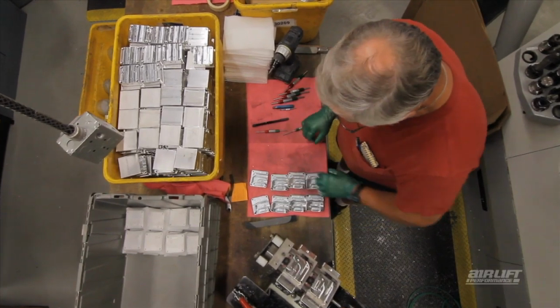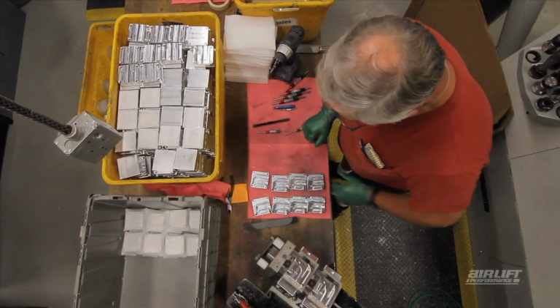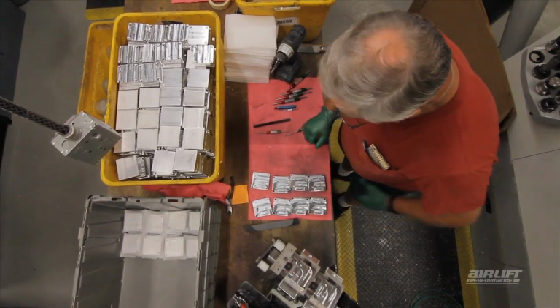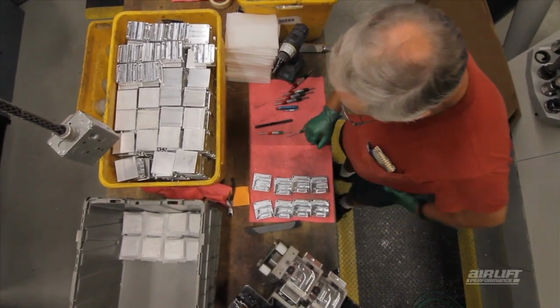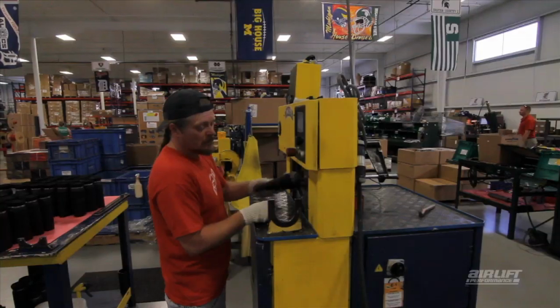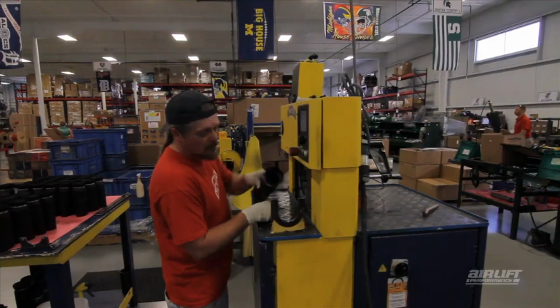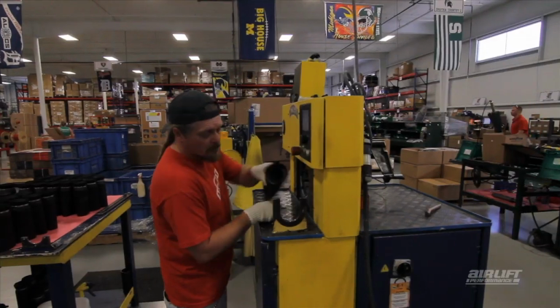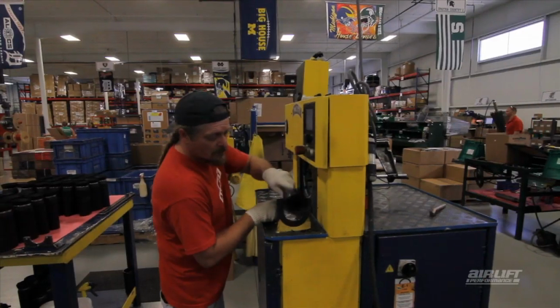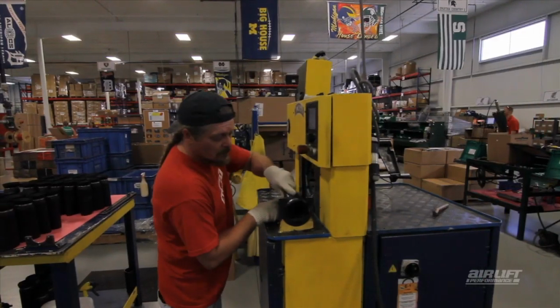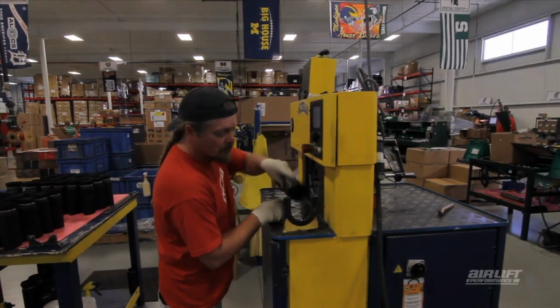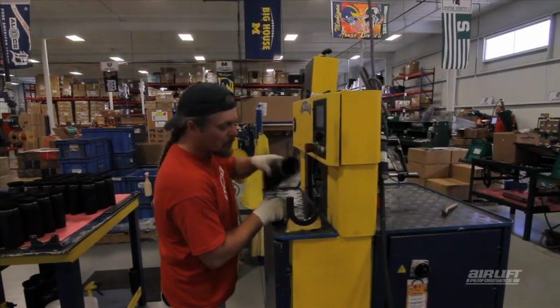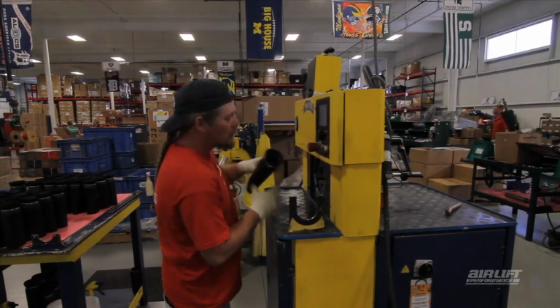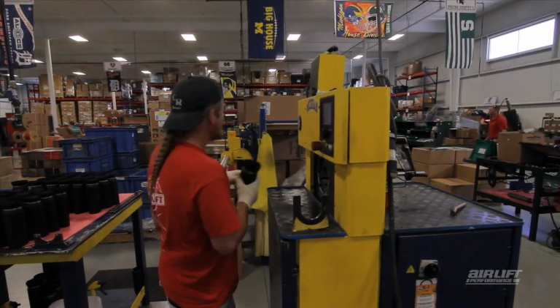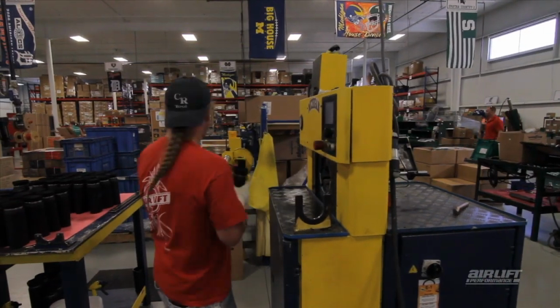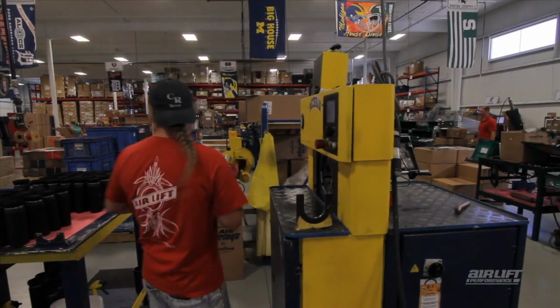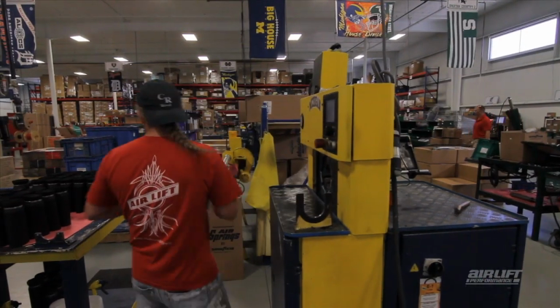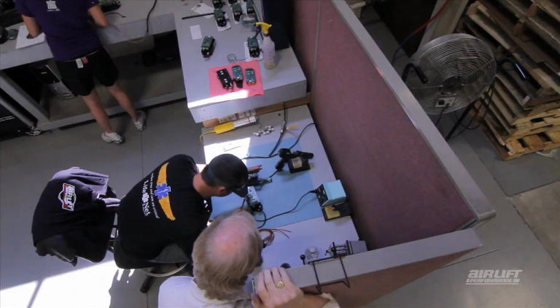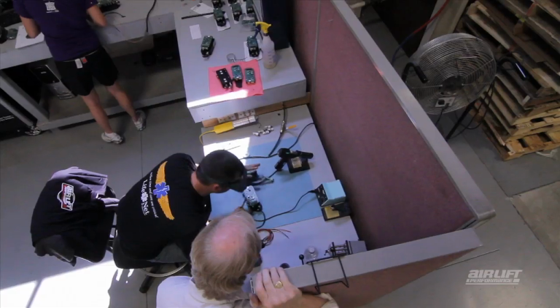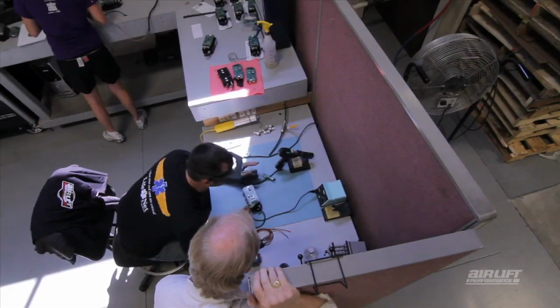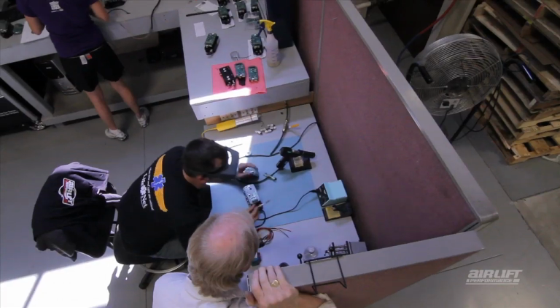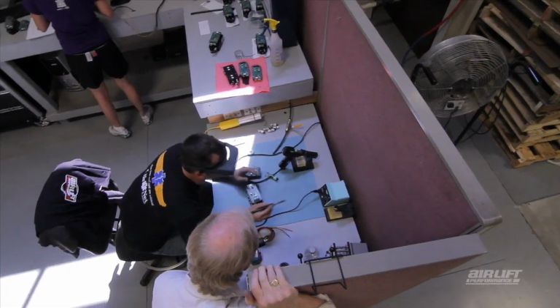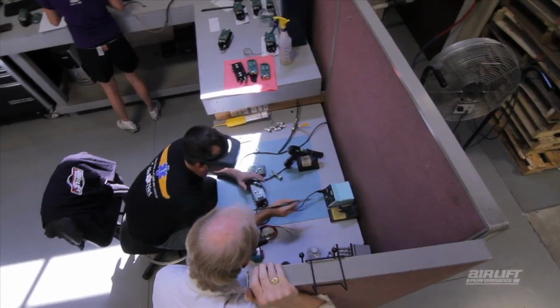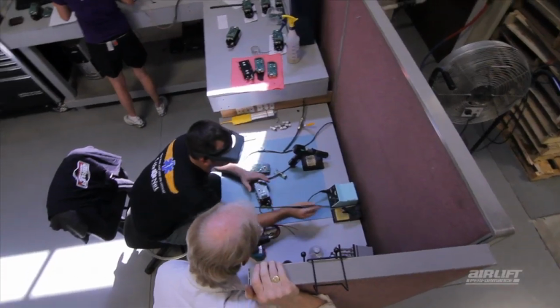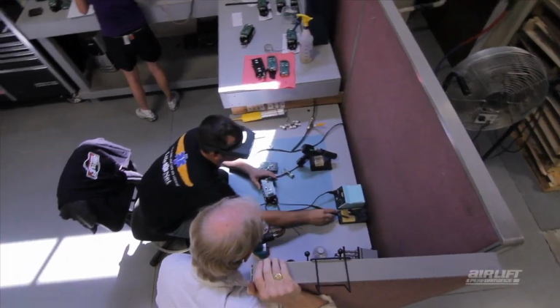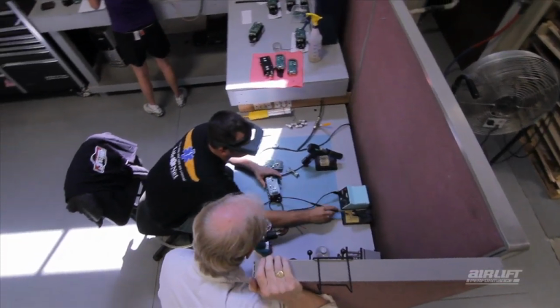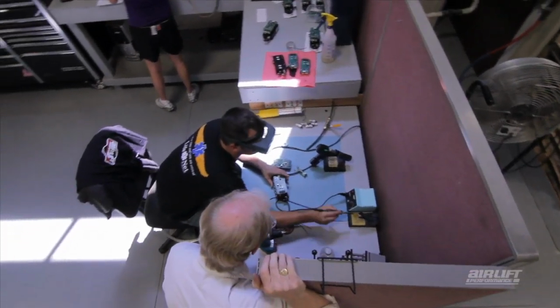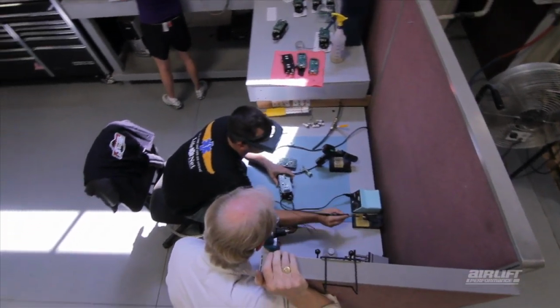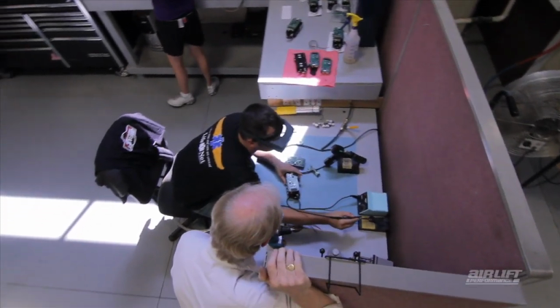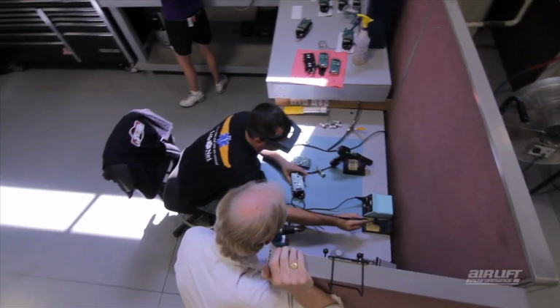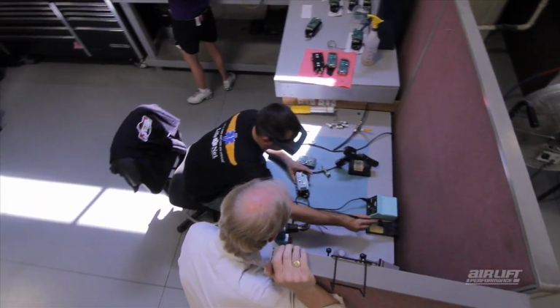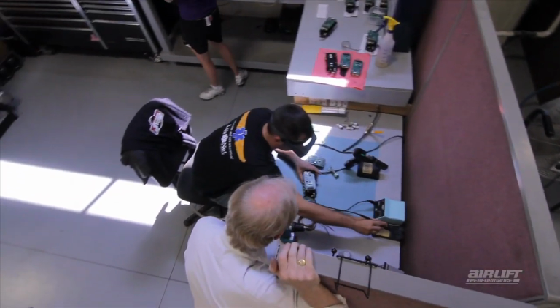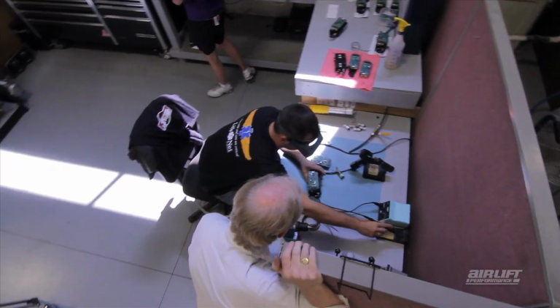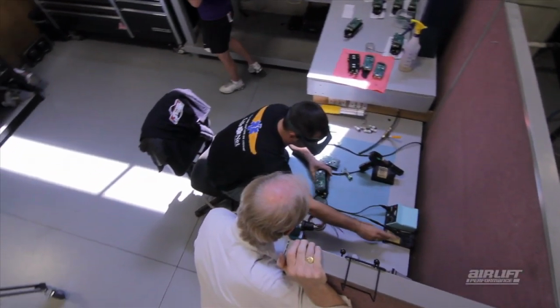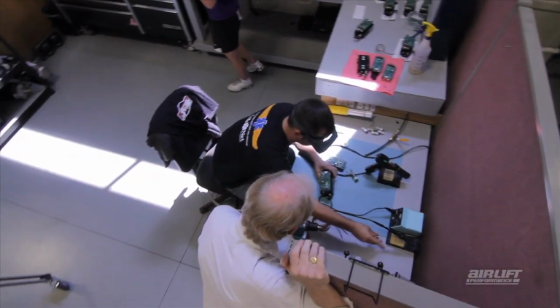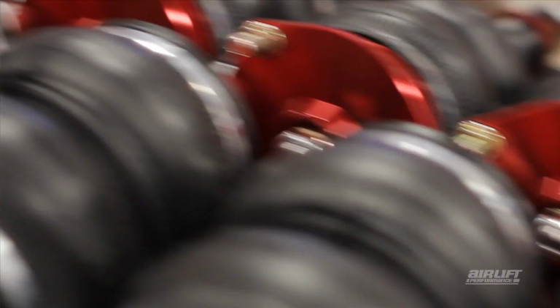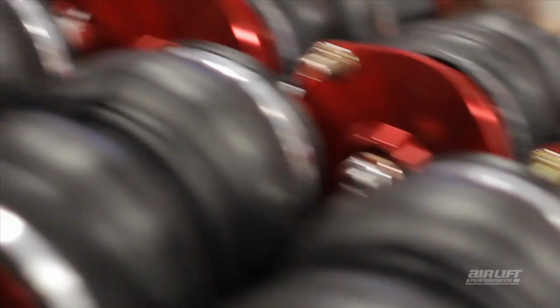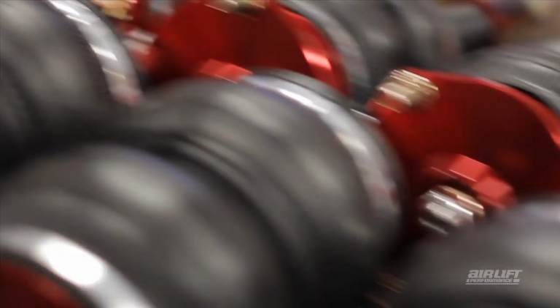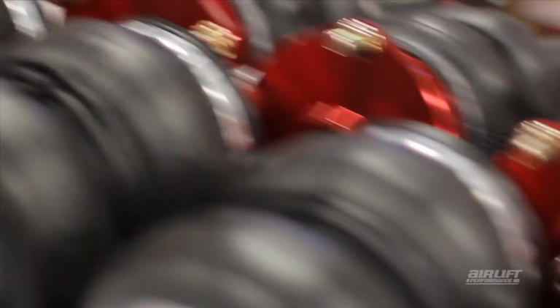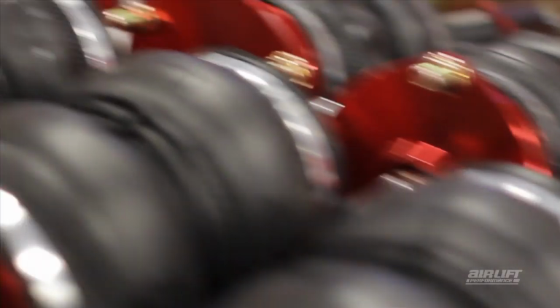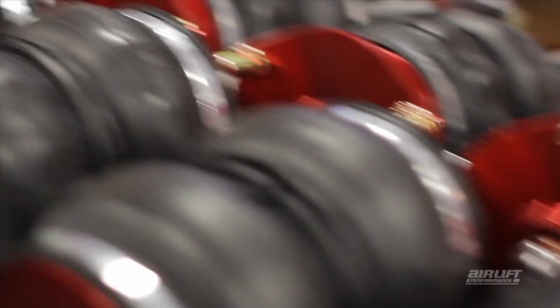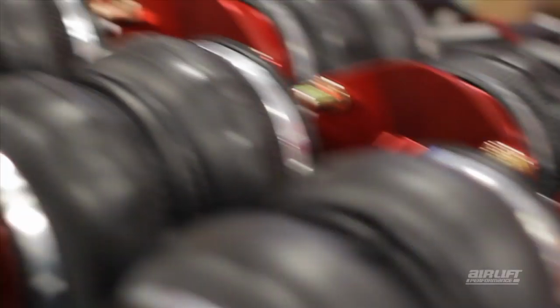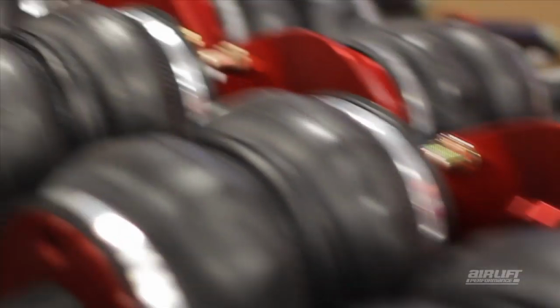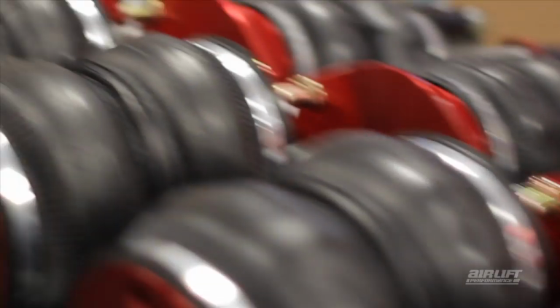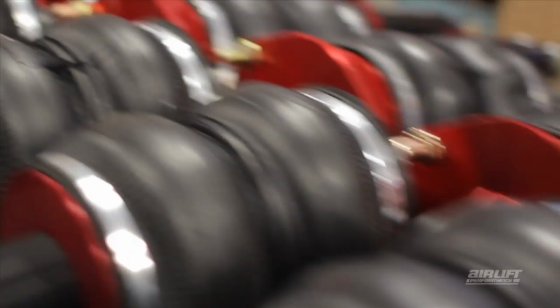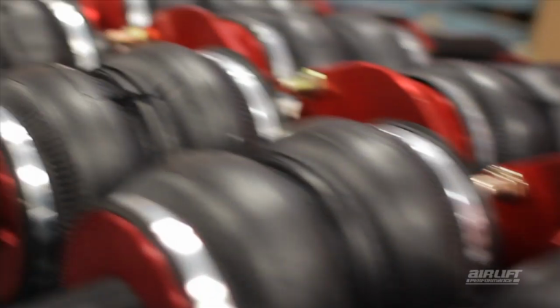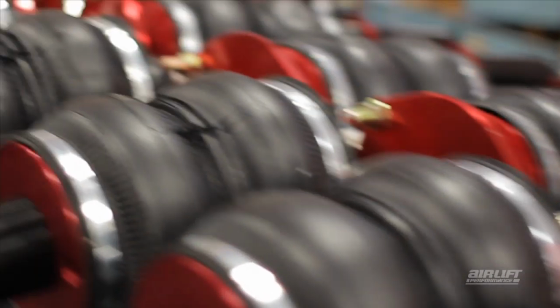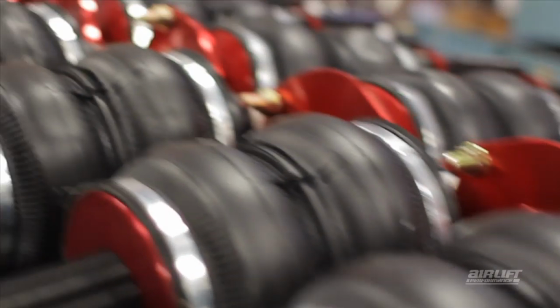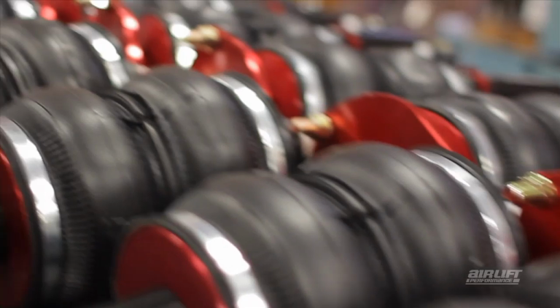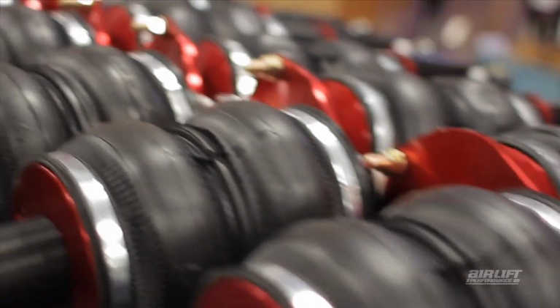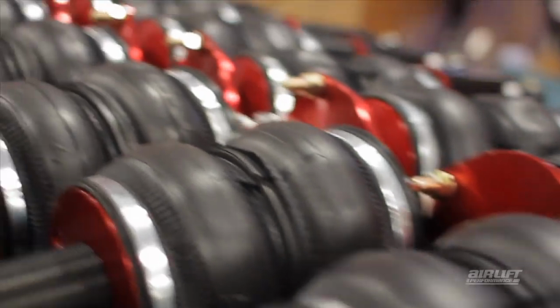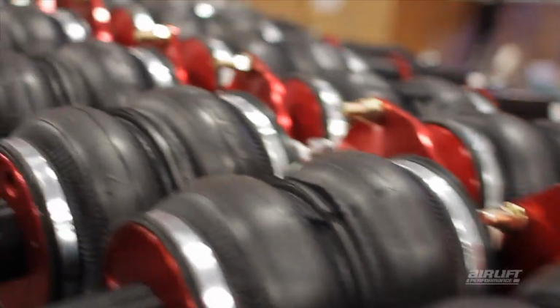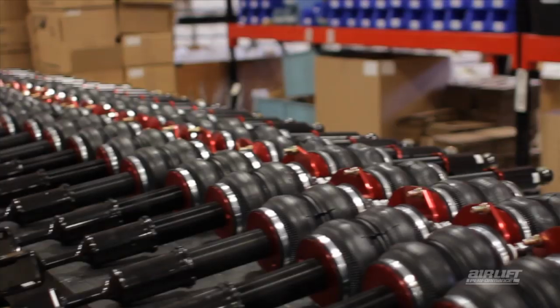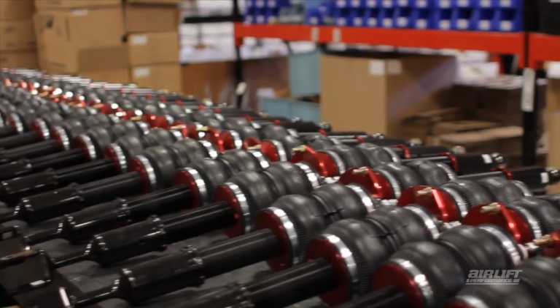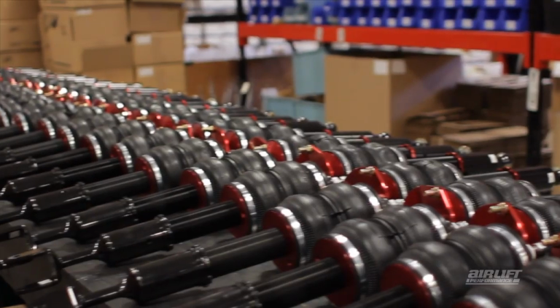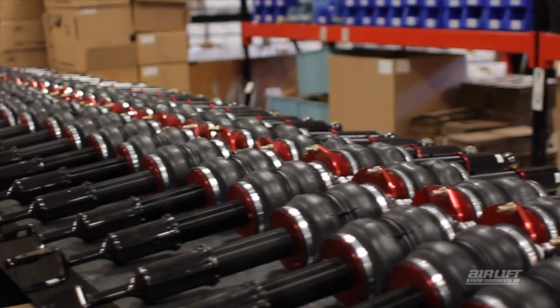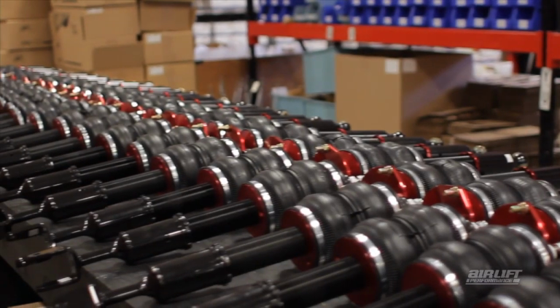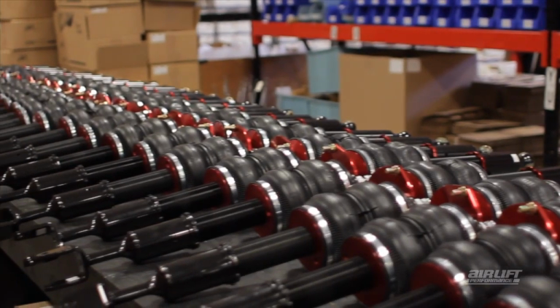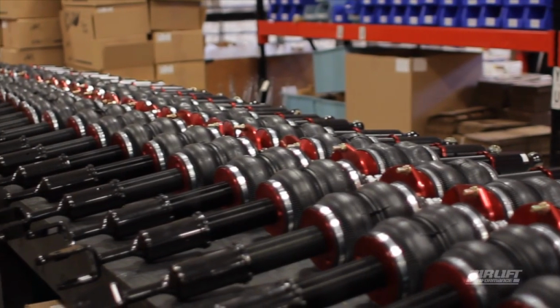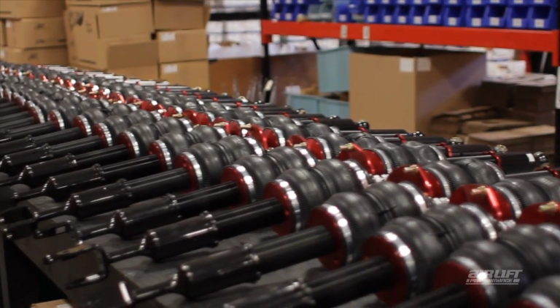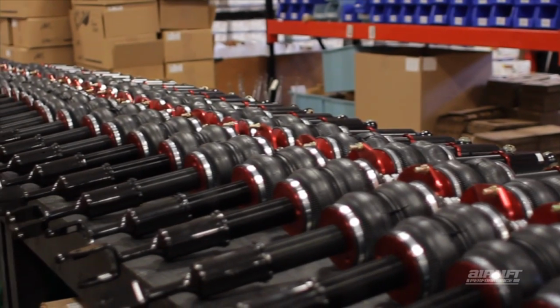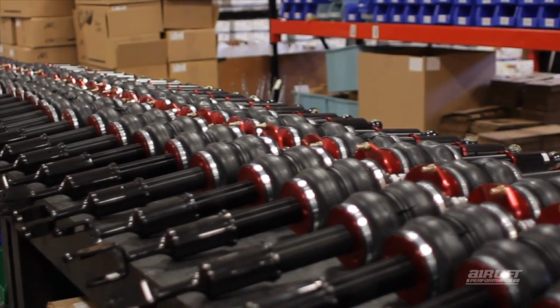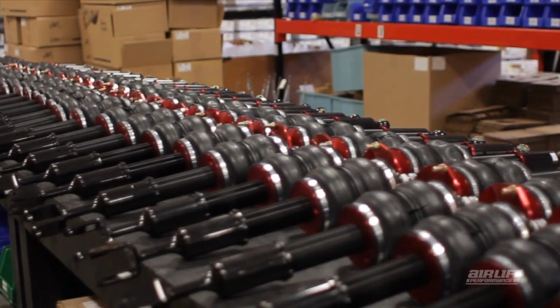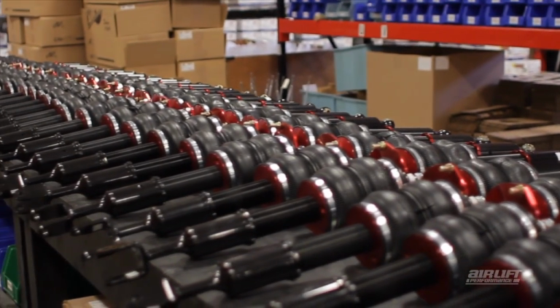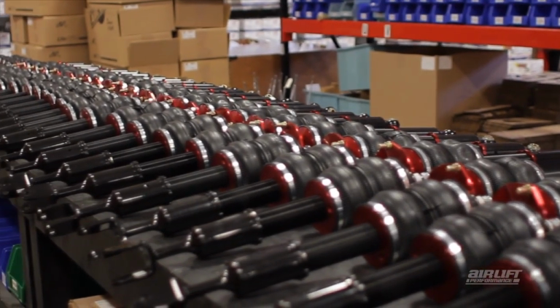We're very passionate about air suspension and we take pride in the fact that we design, manufacture, and sell only the highest quality products.